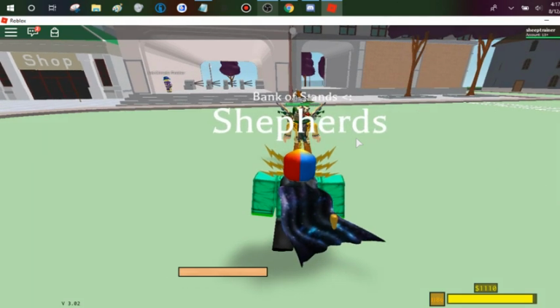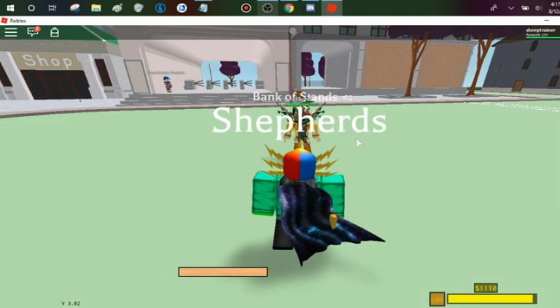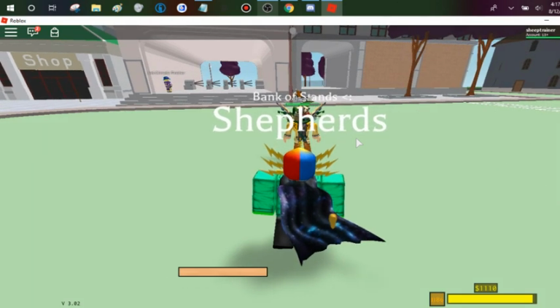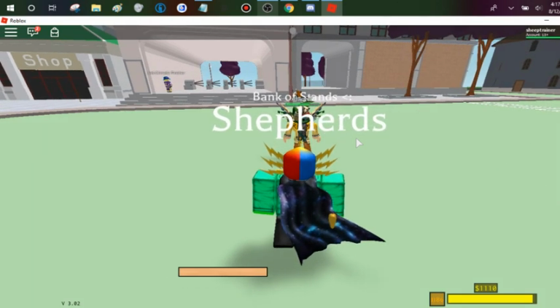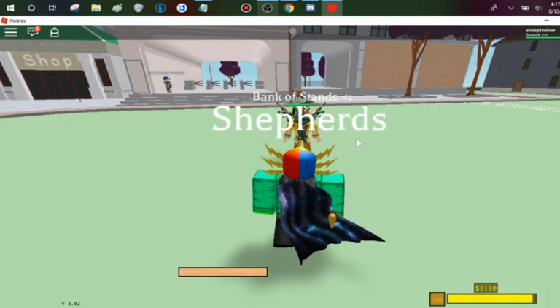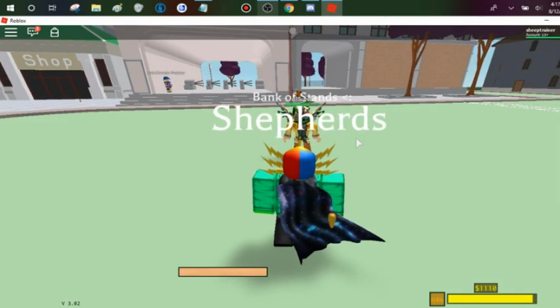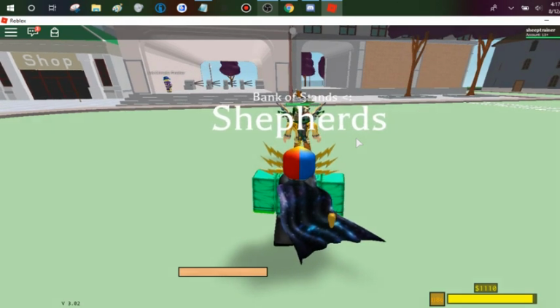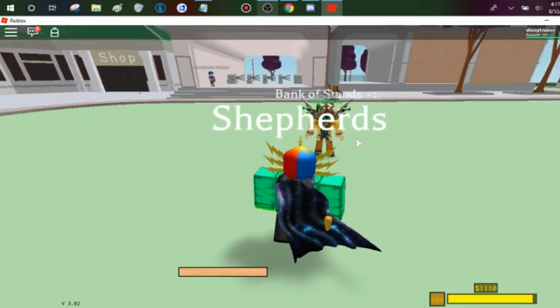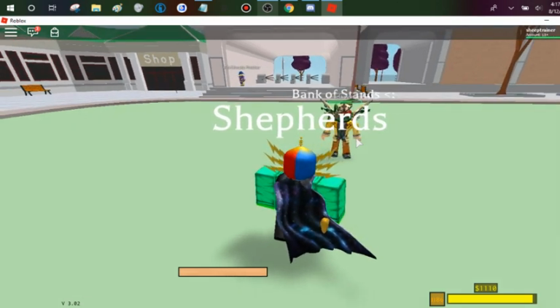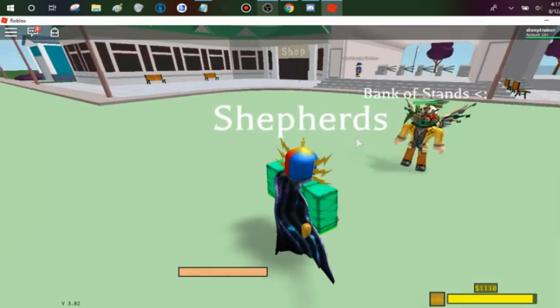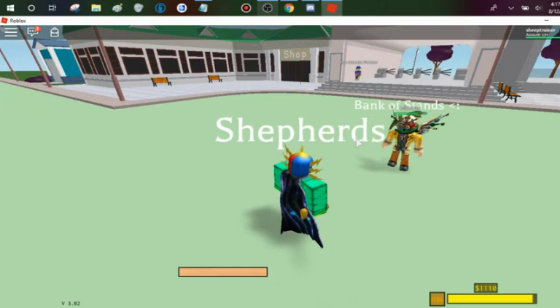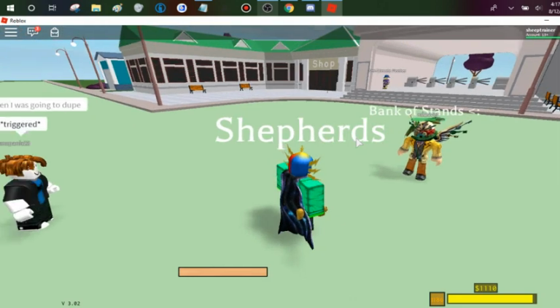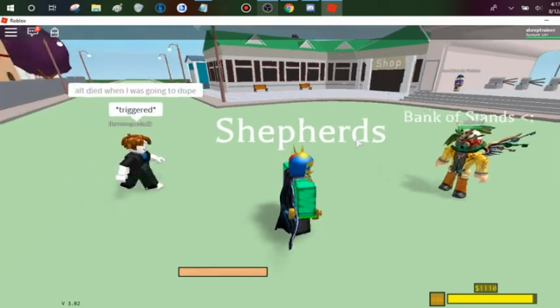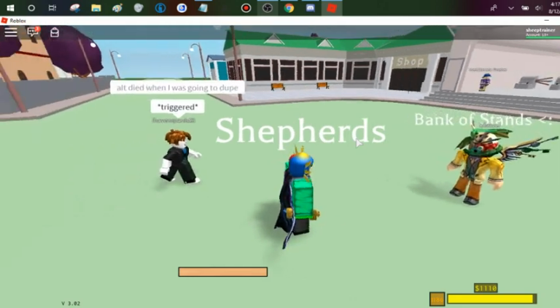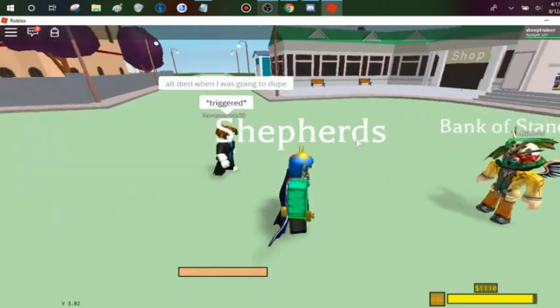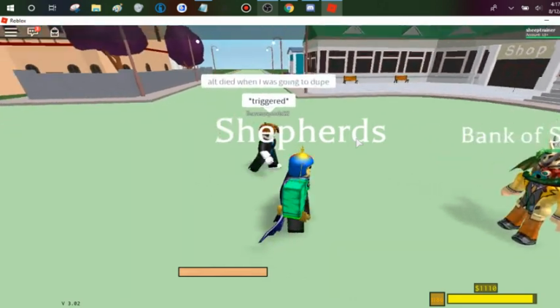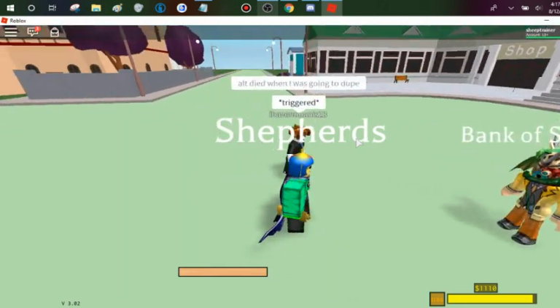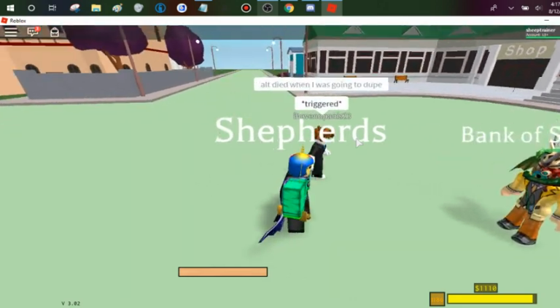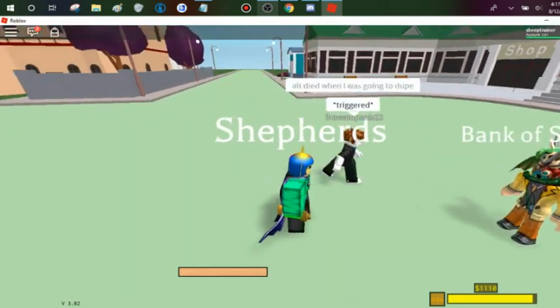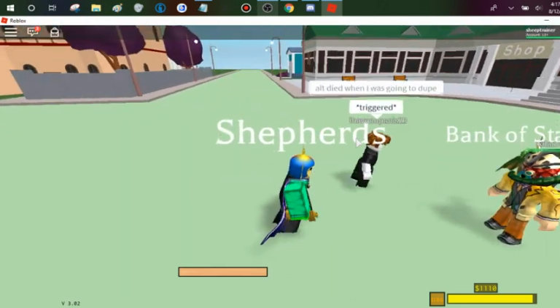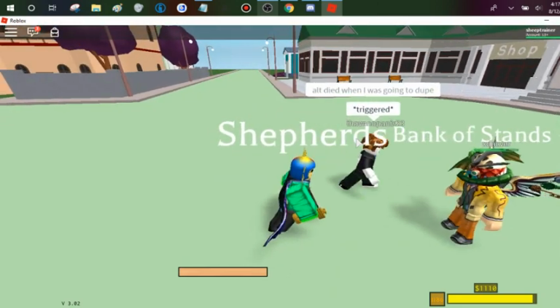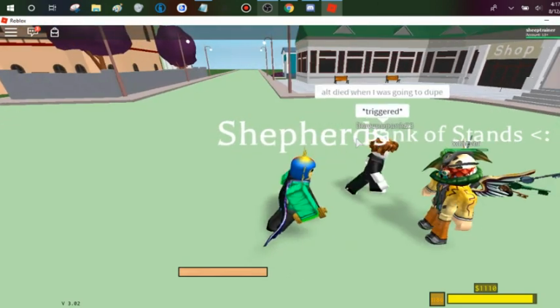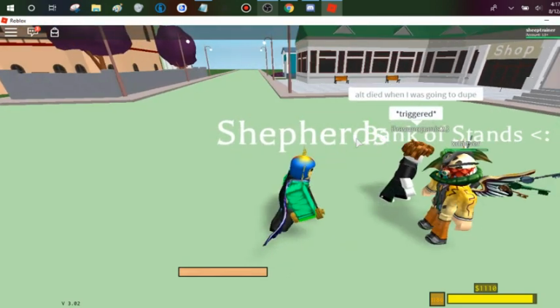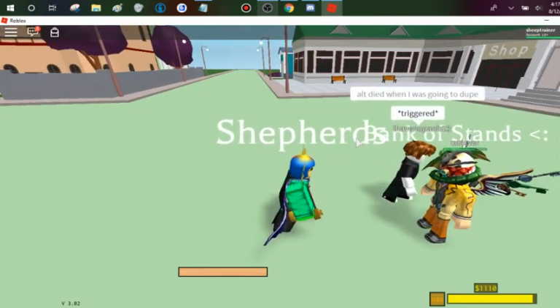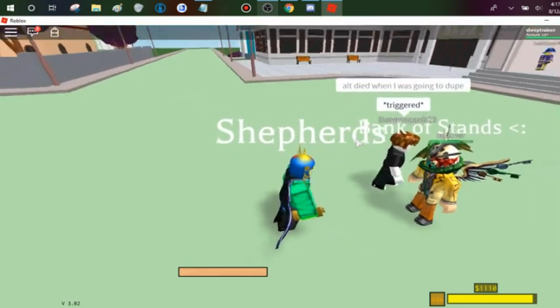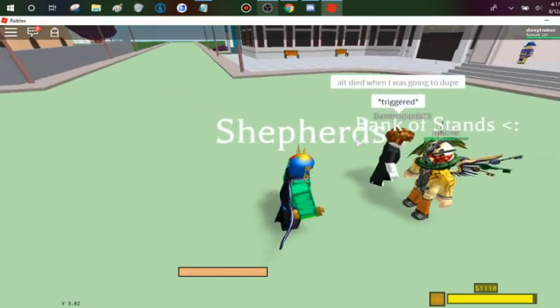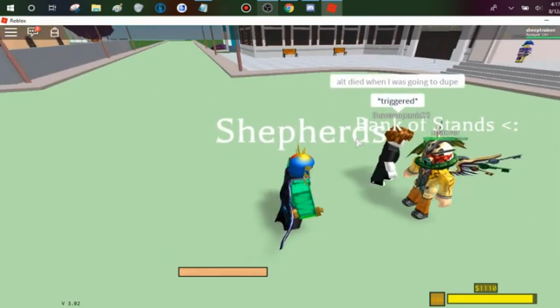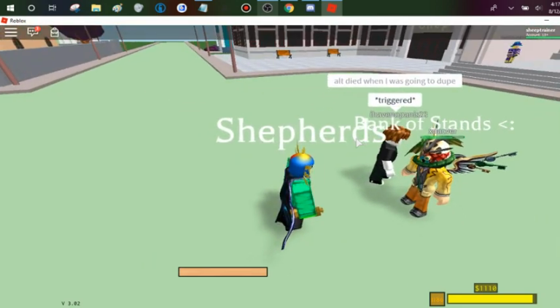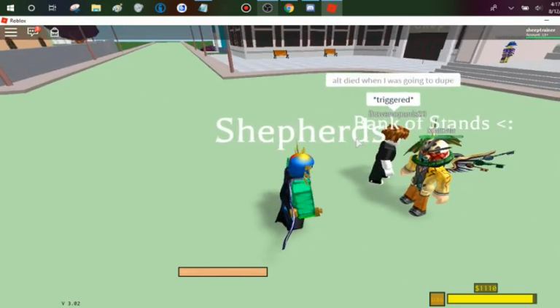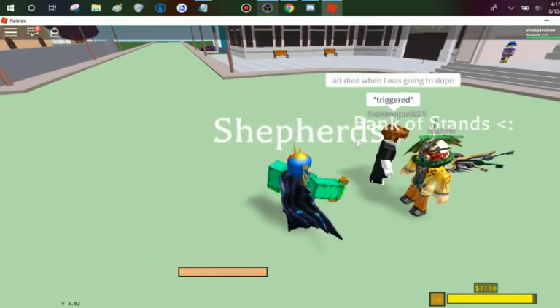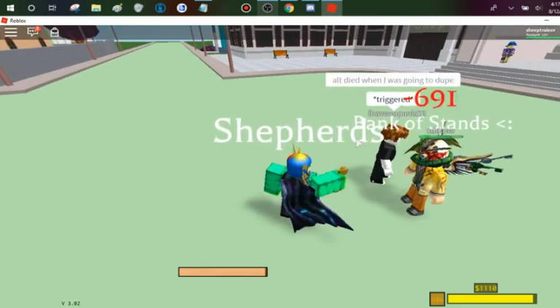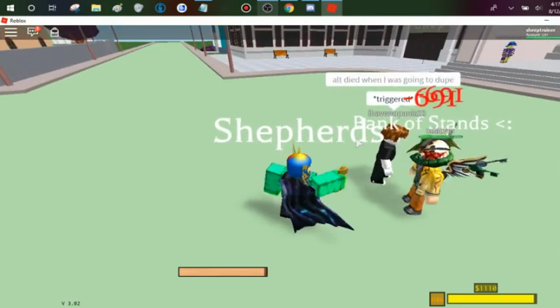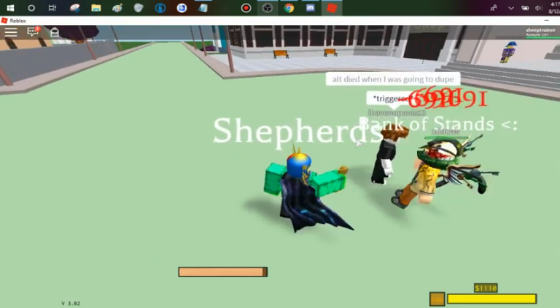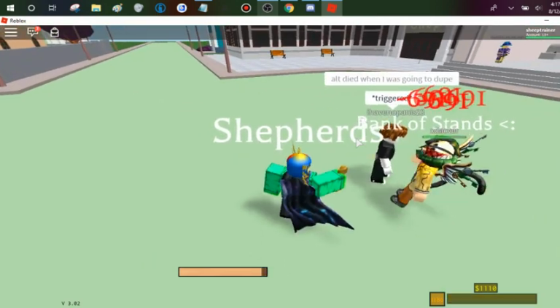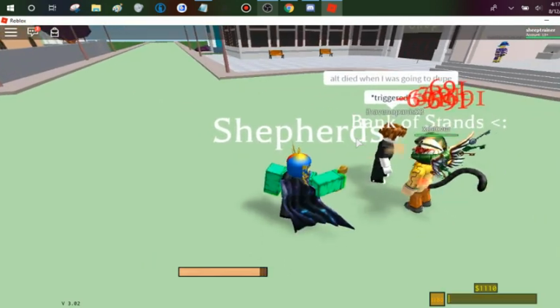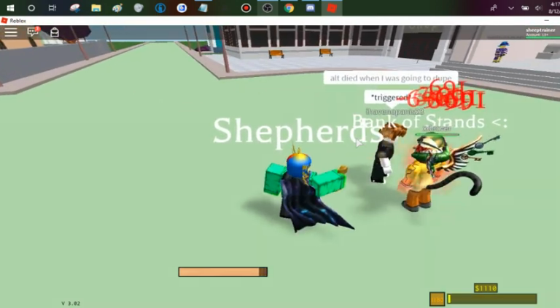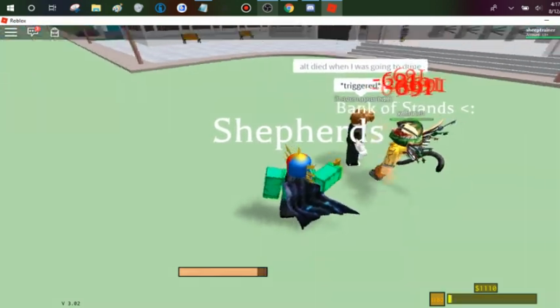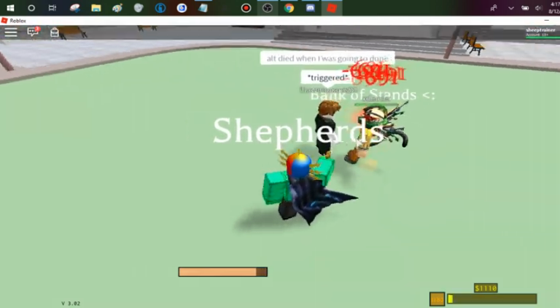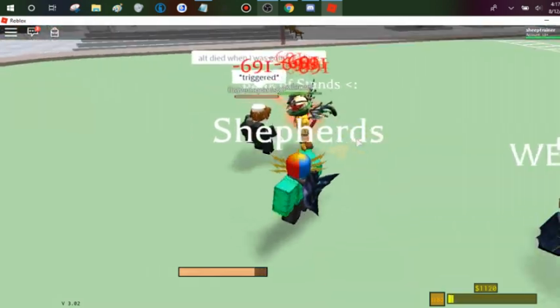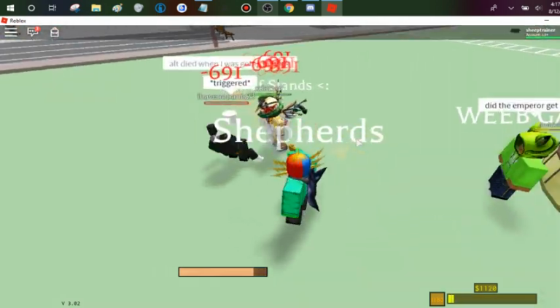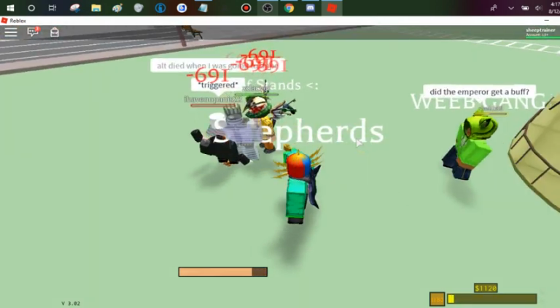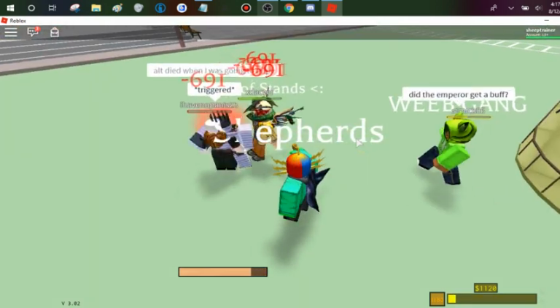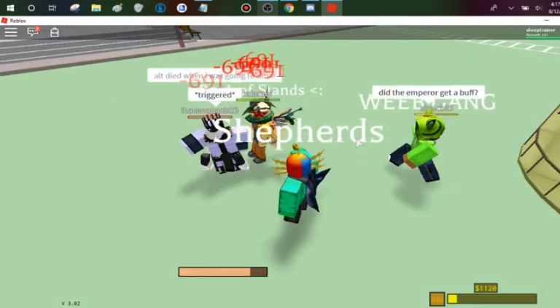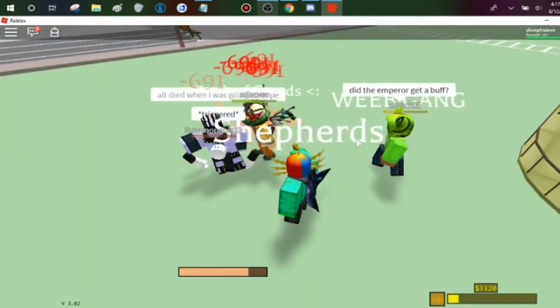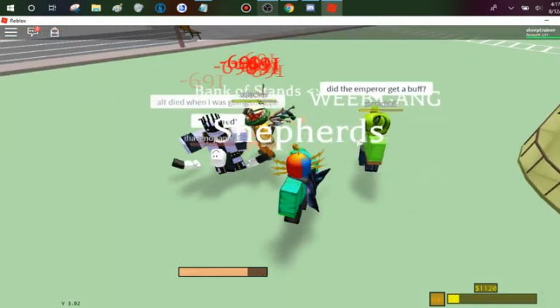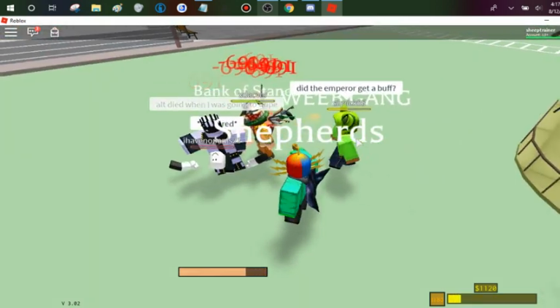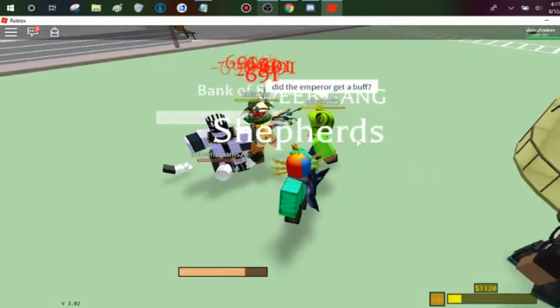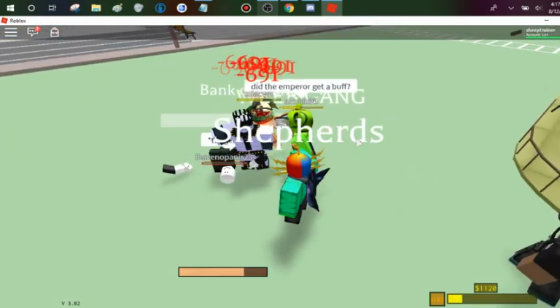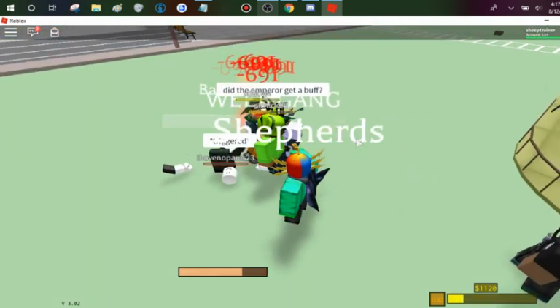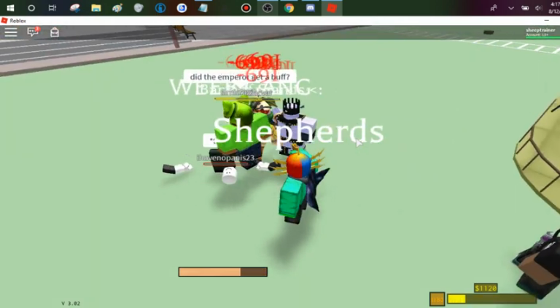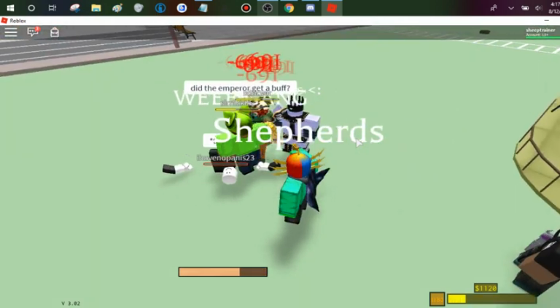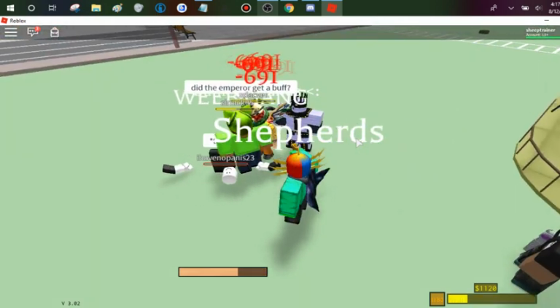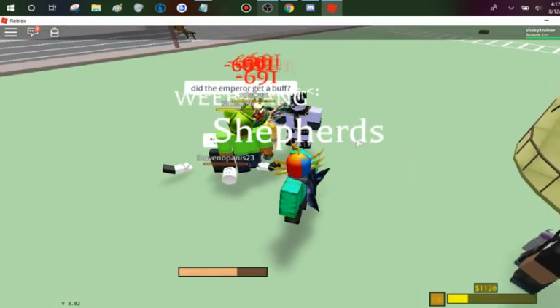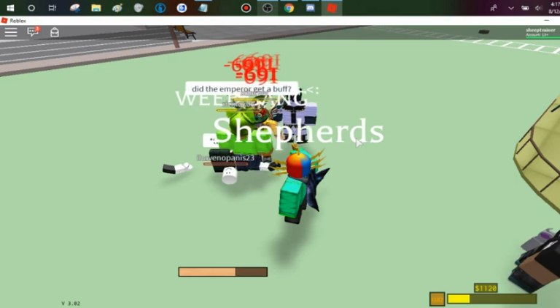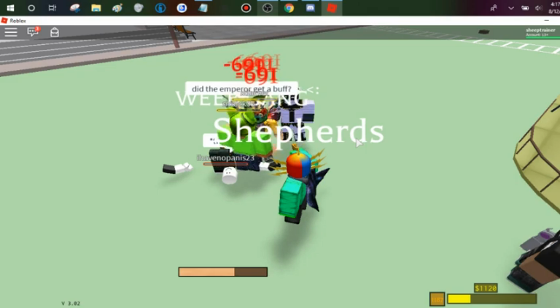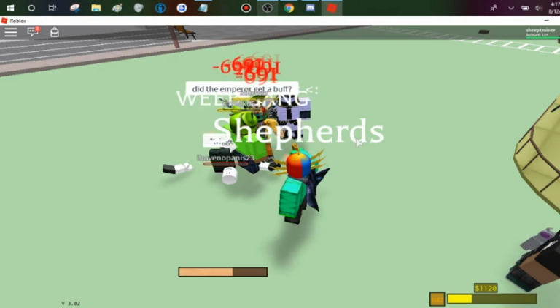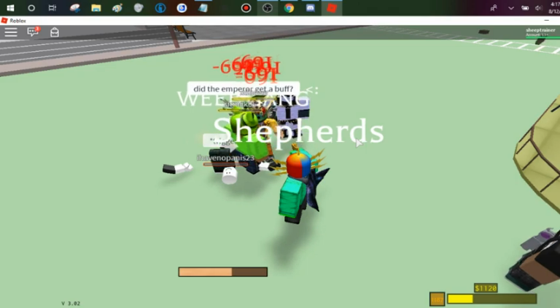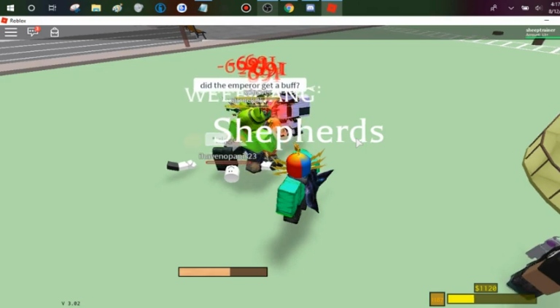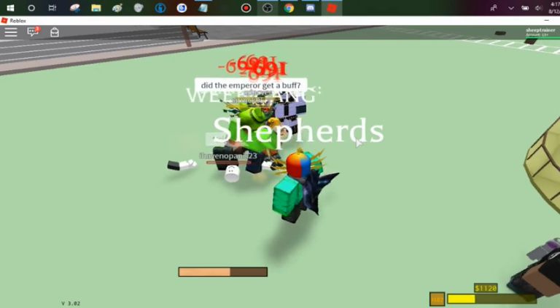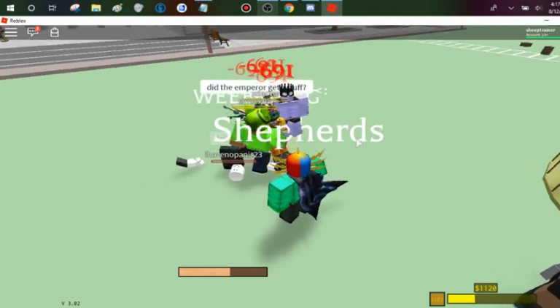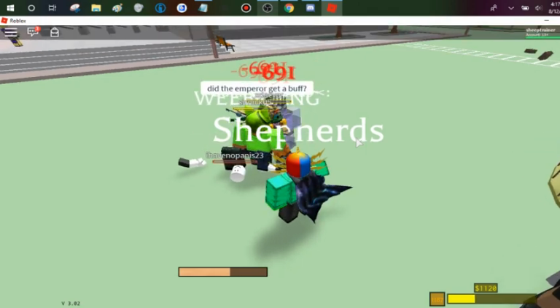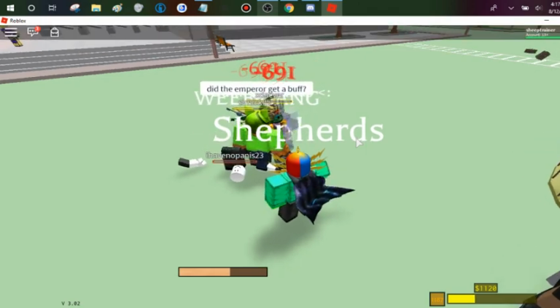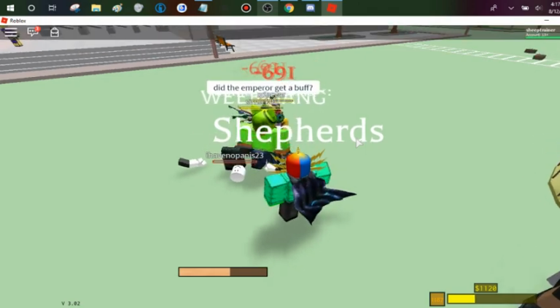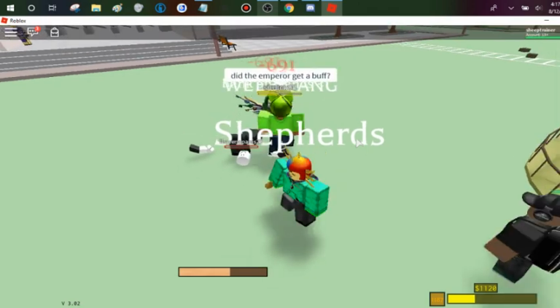The first move is the left-click hold, in which you will shoot some of the spritz away, and it will deal some good damage.